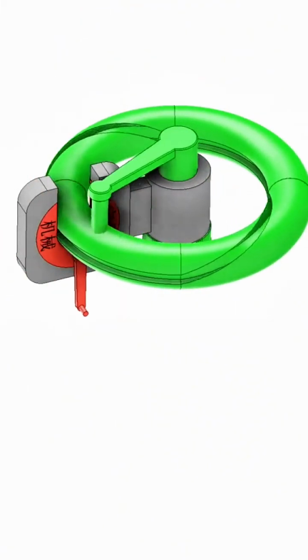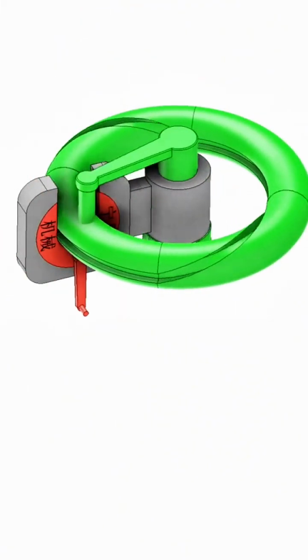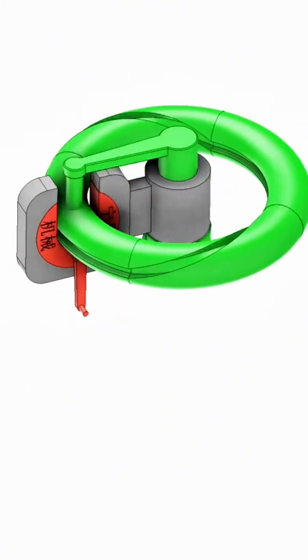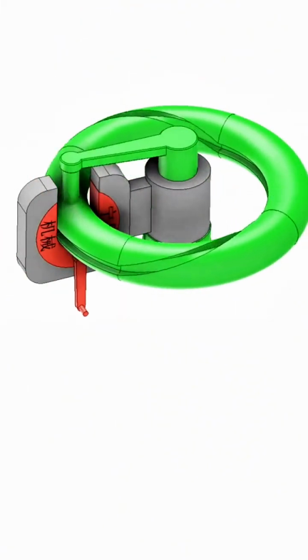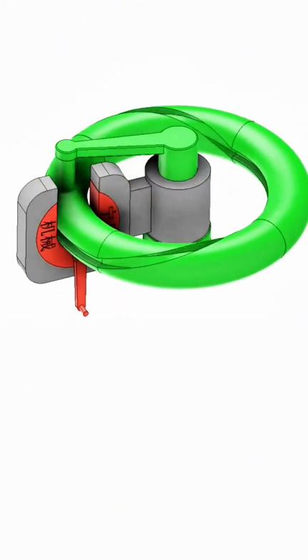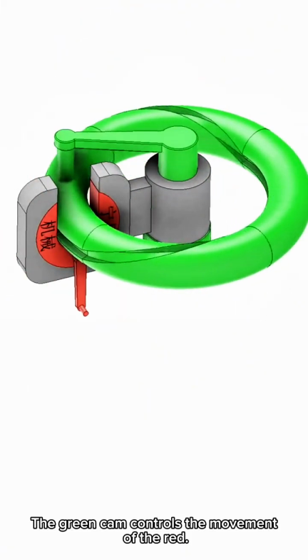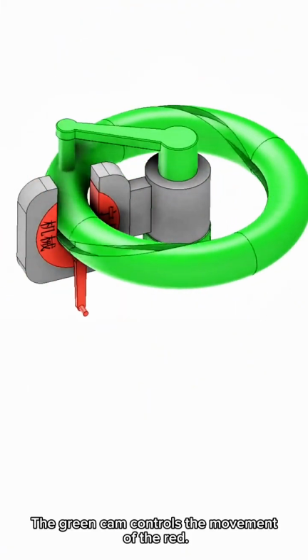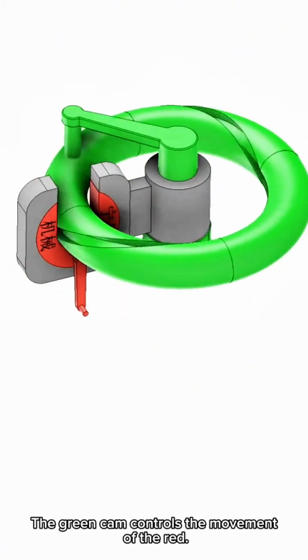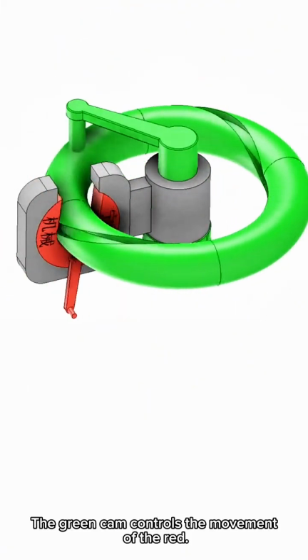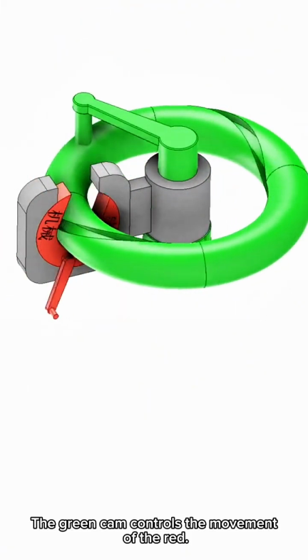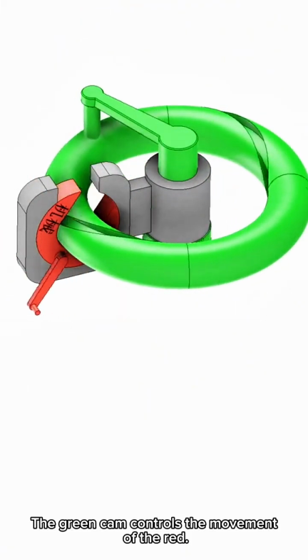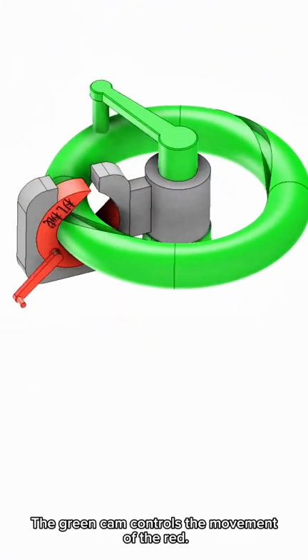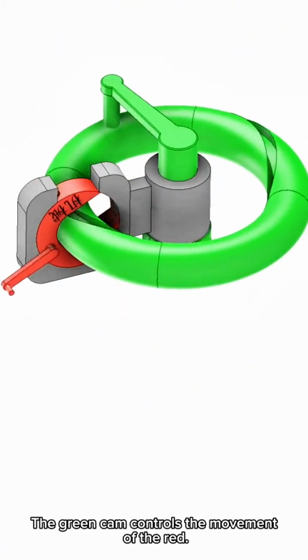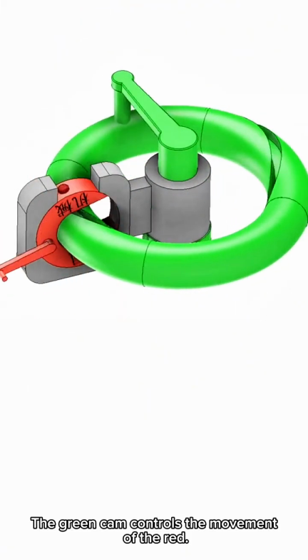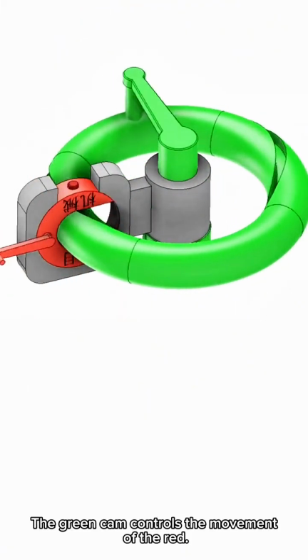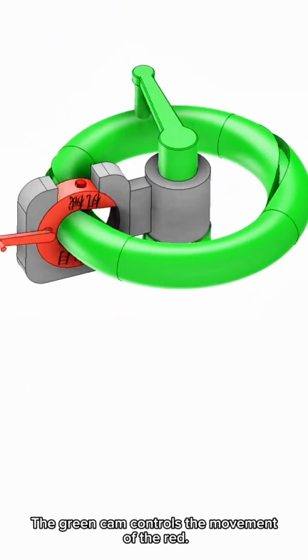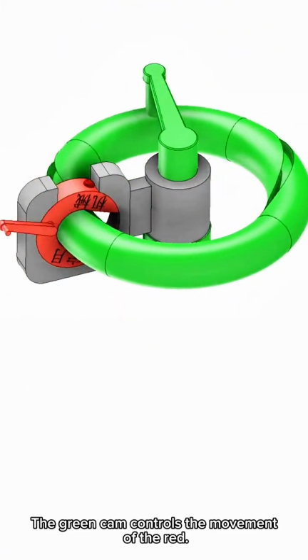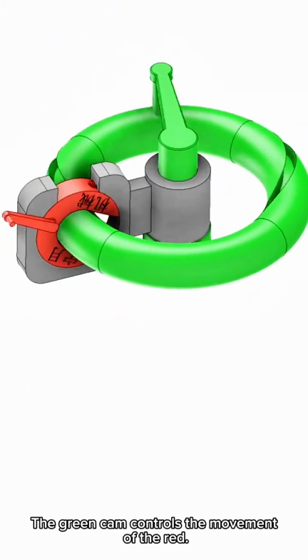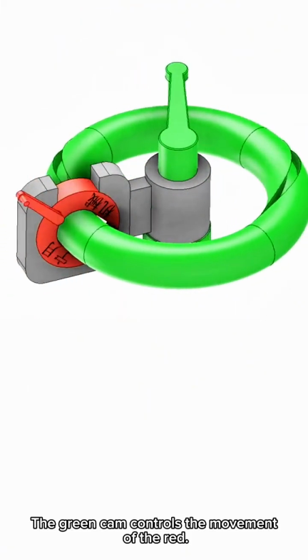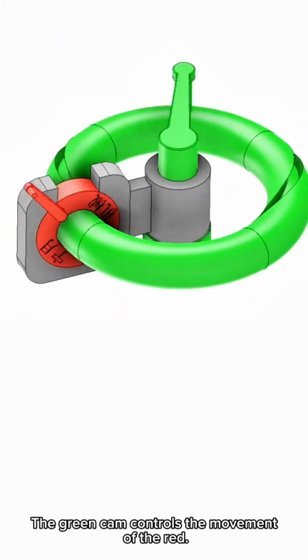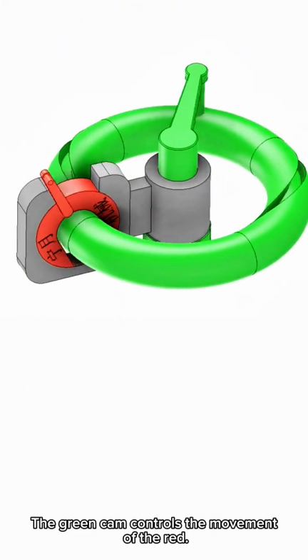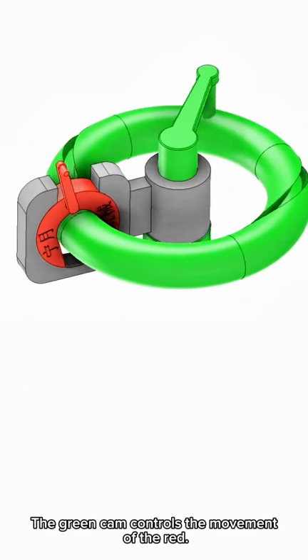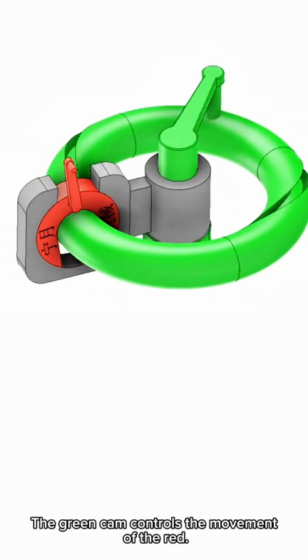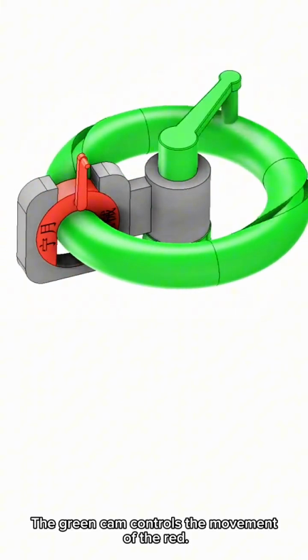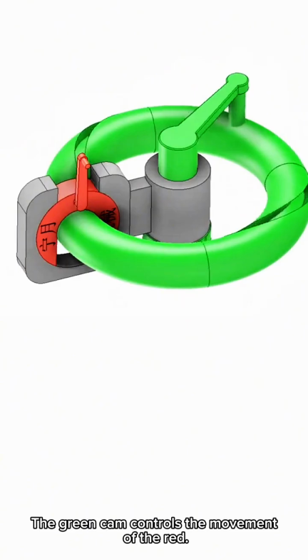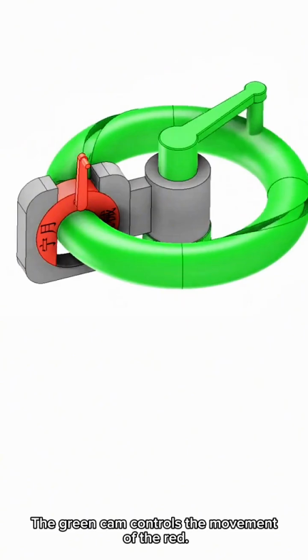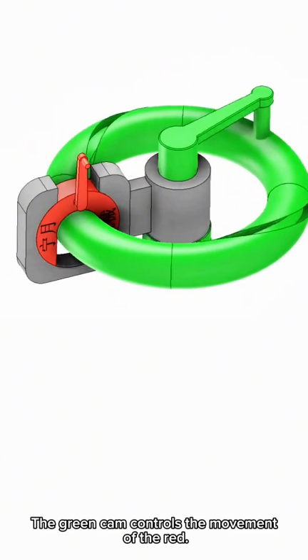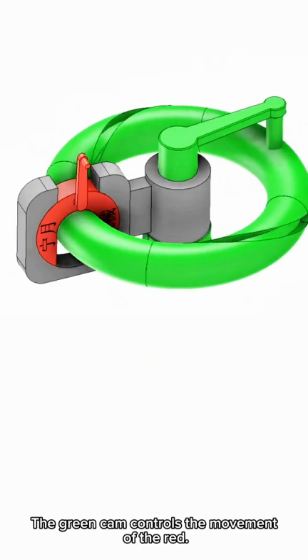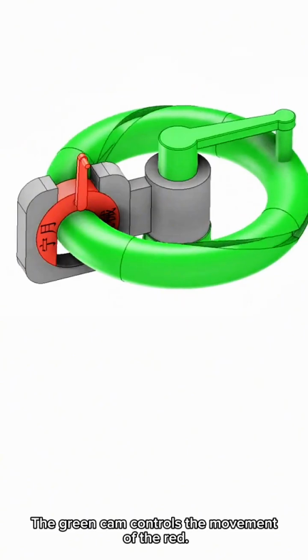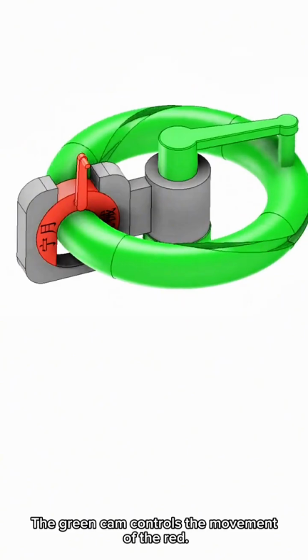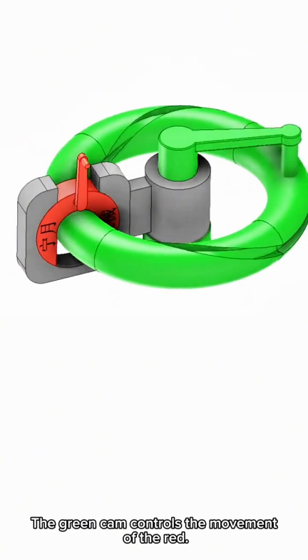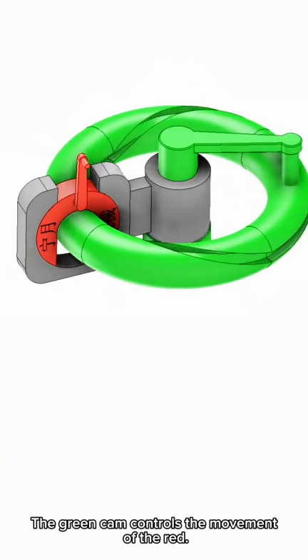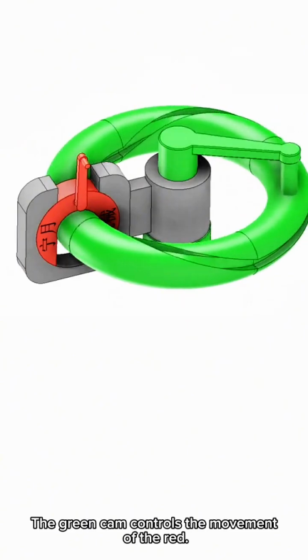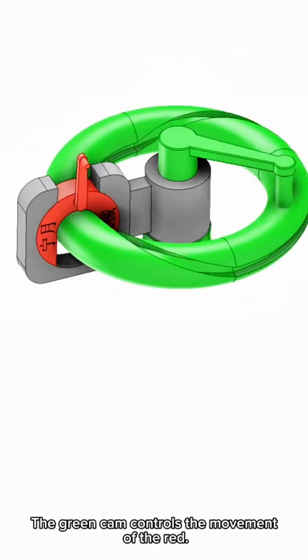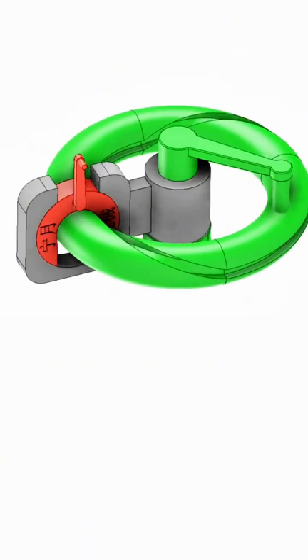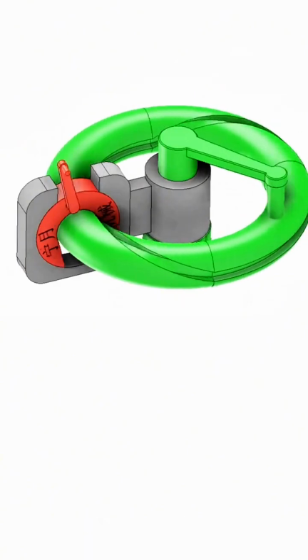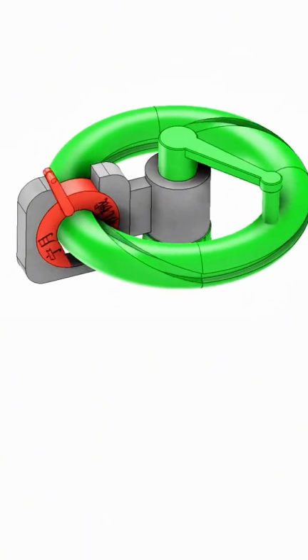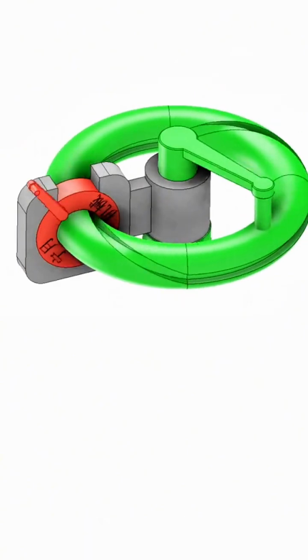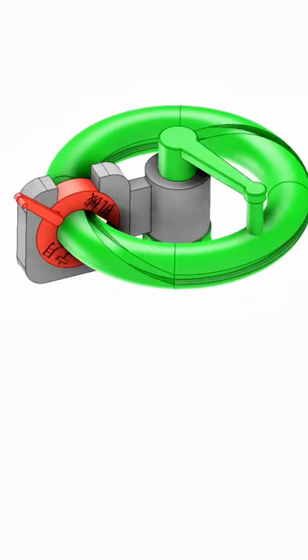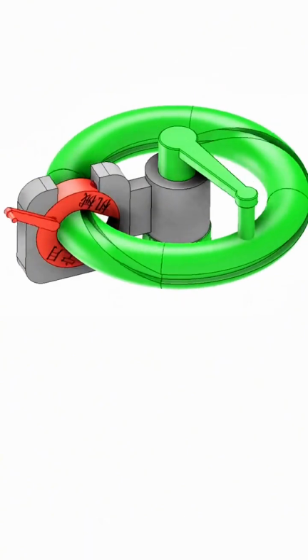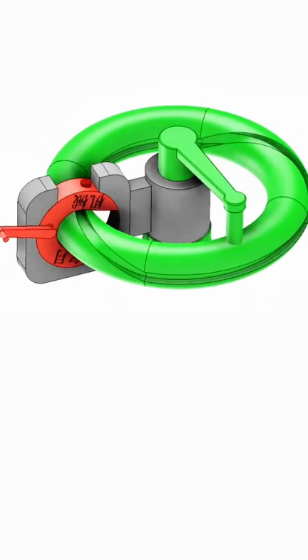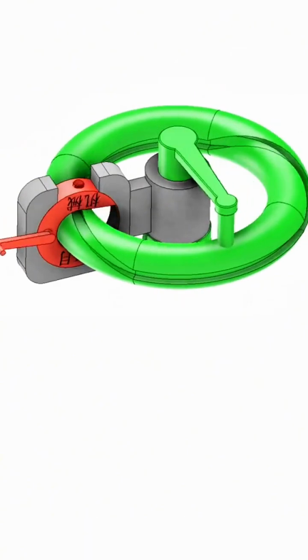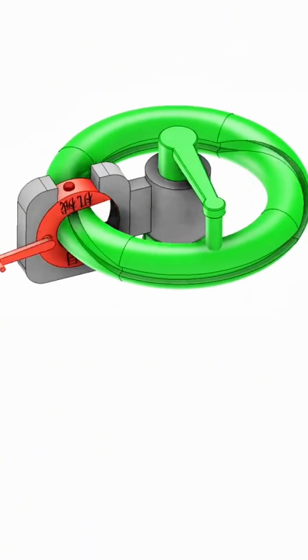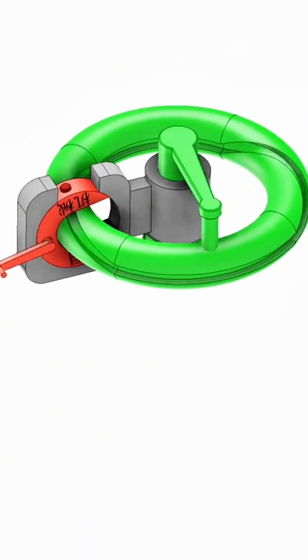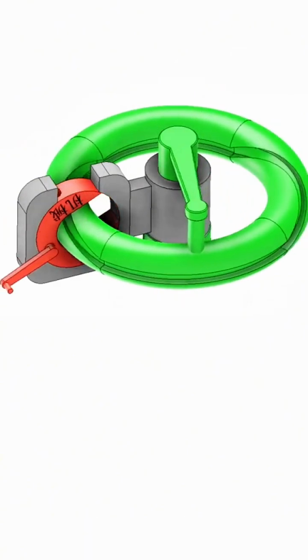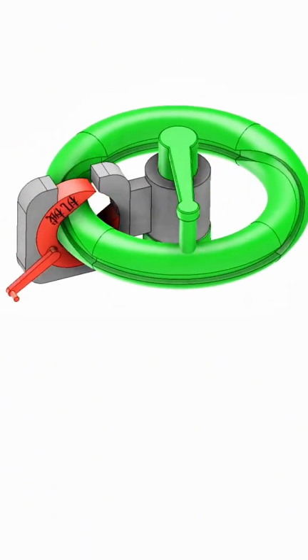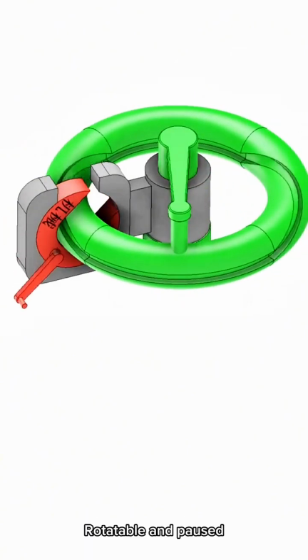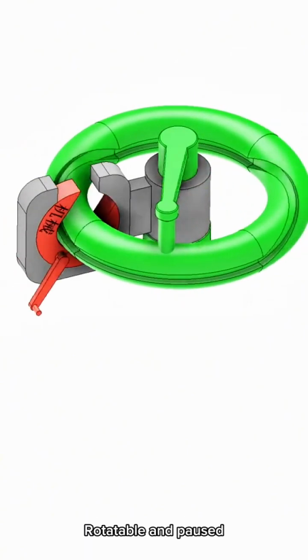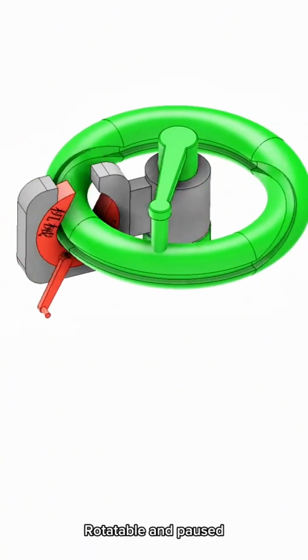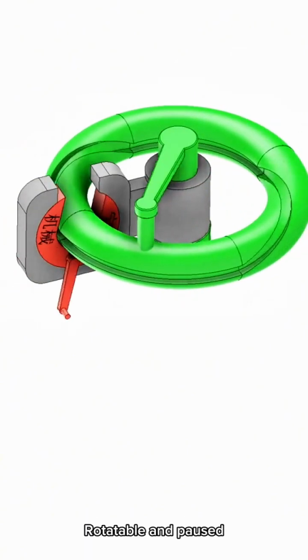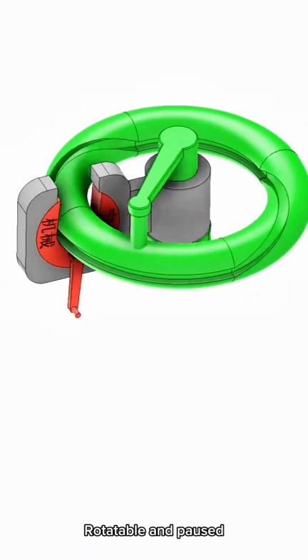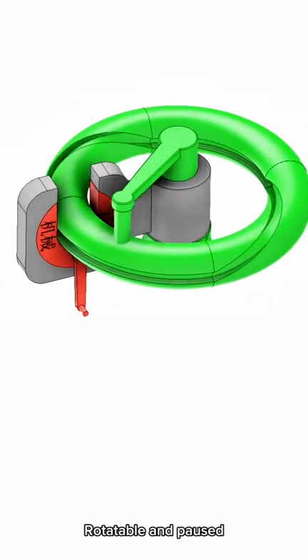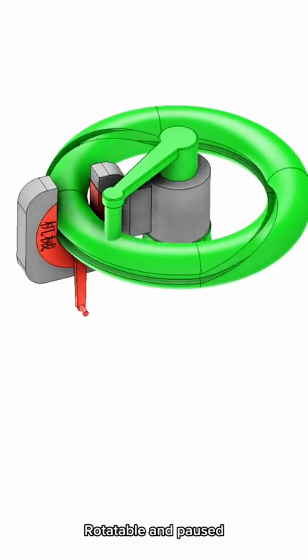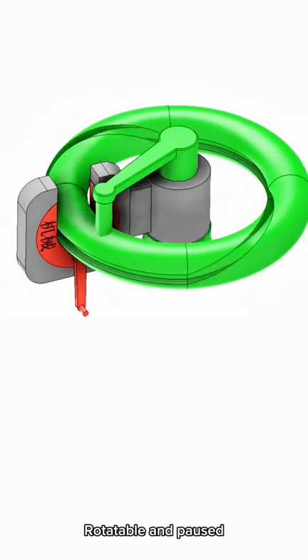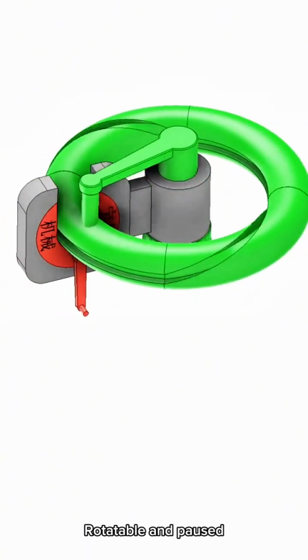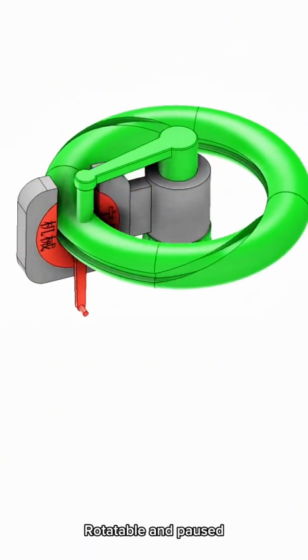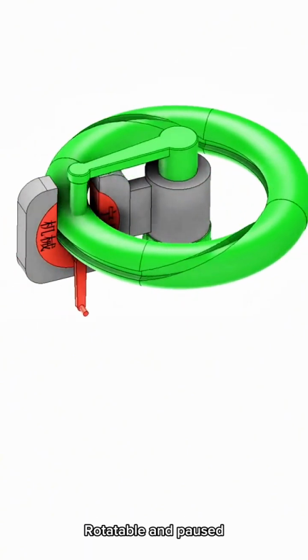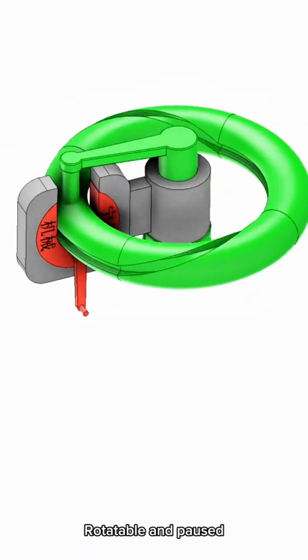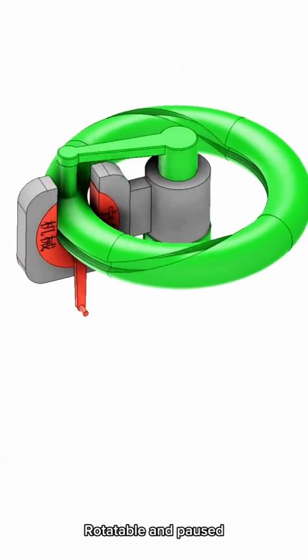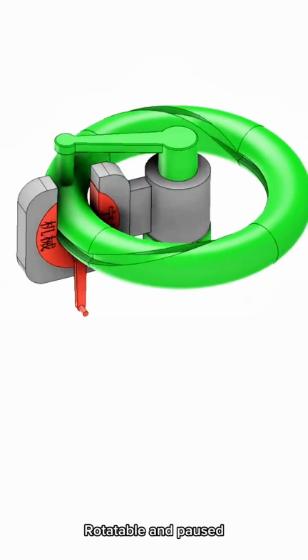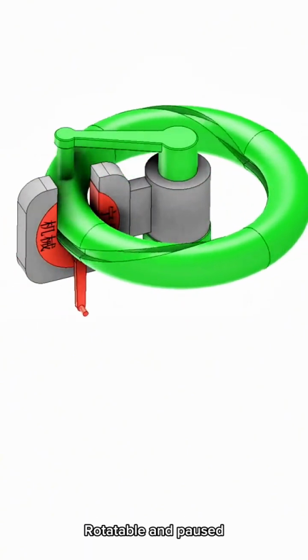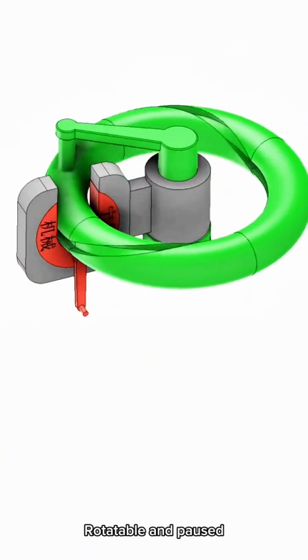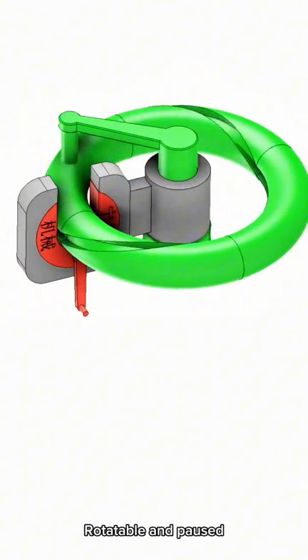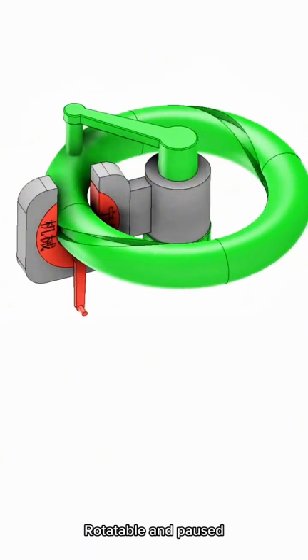The green cam controls the movement of the red — it's rotatable and can be paused.